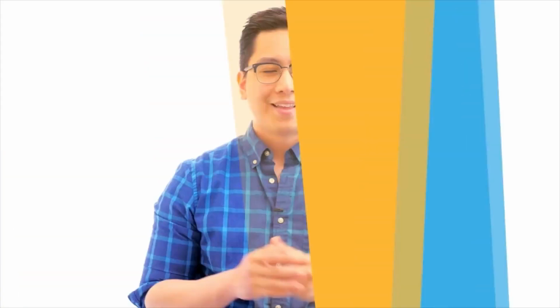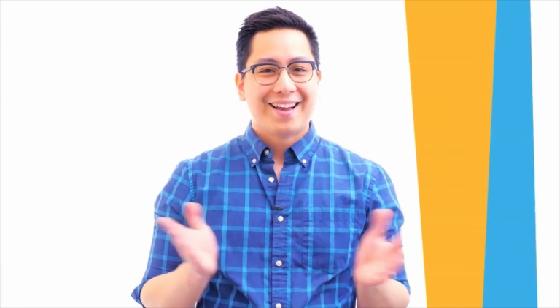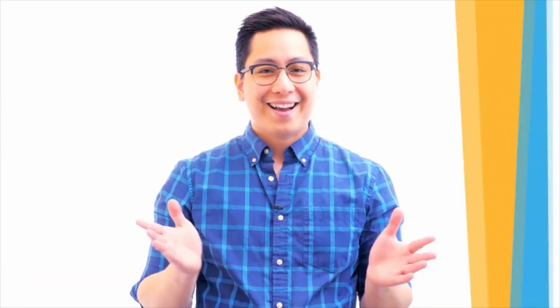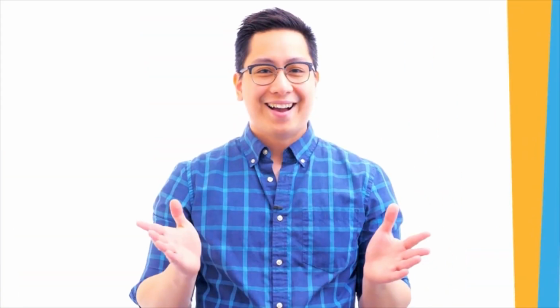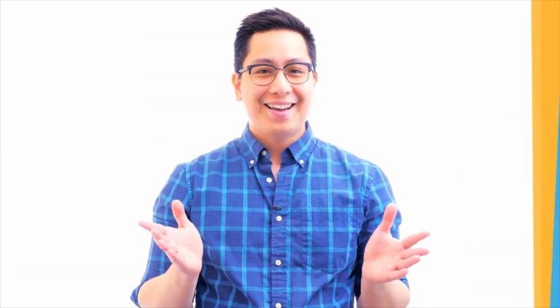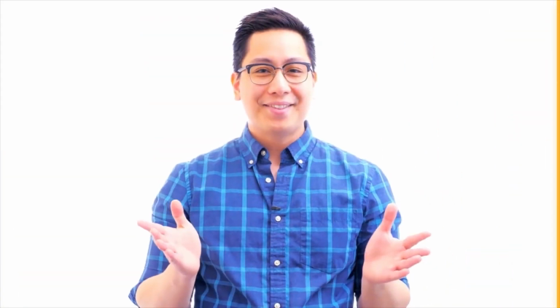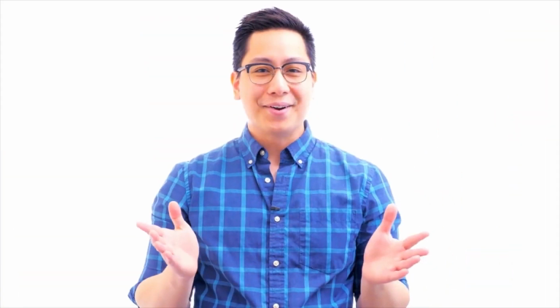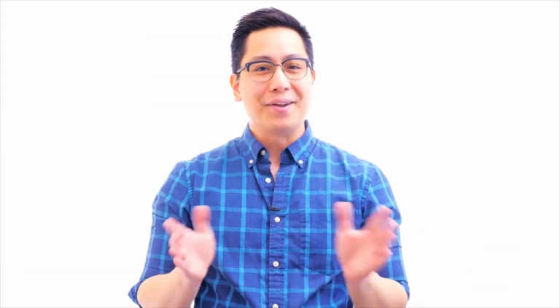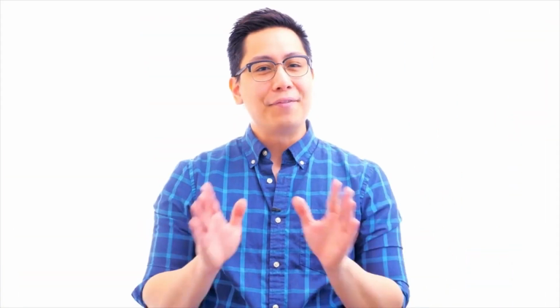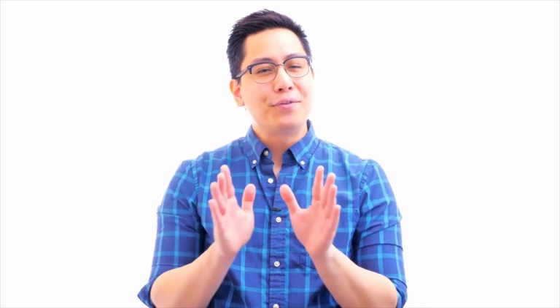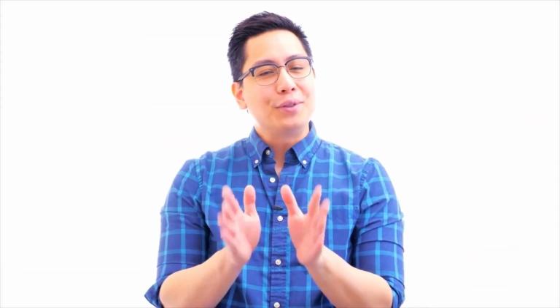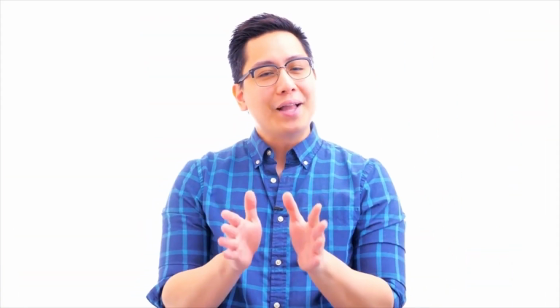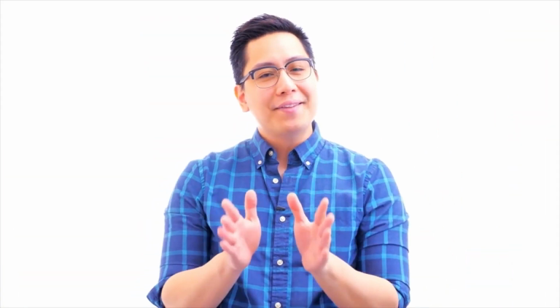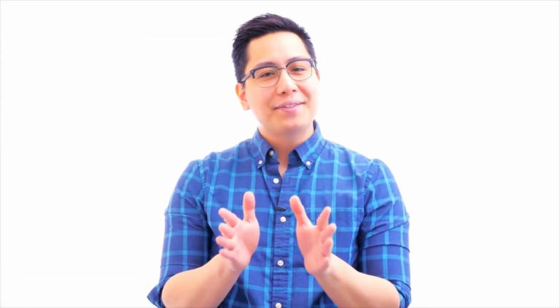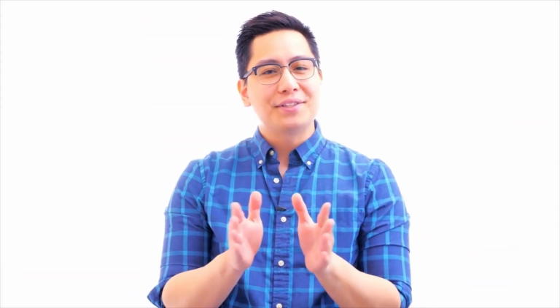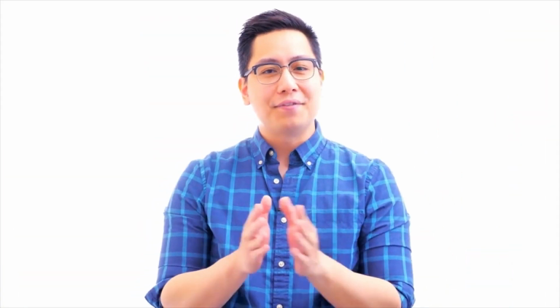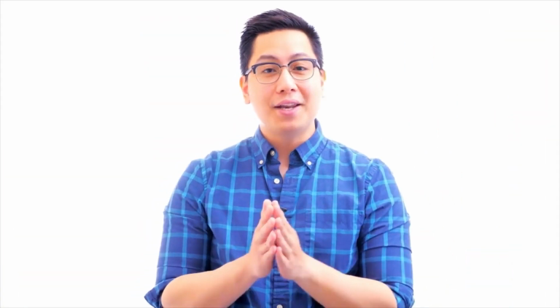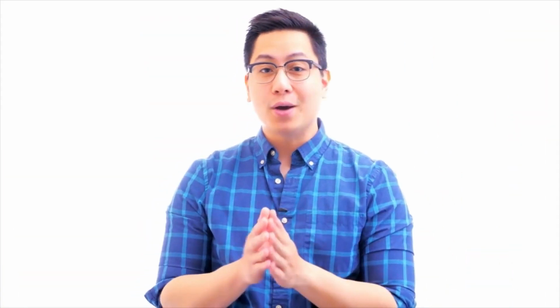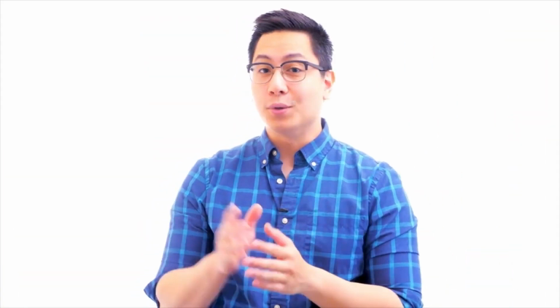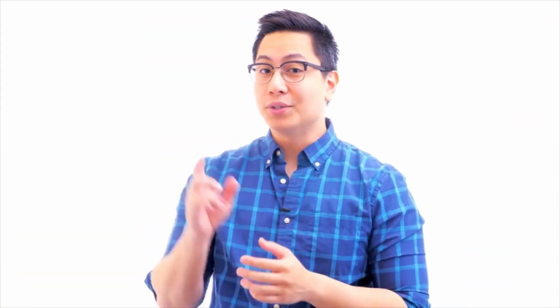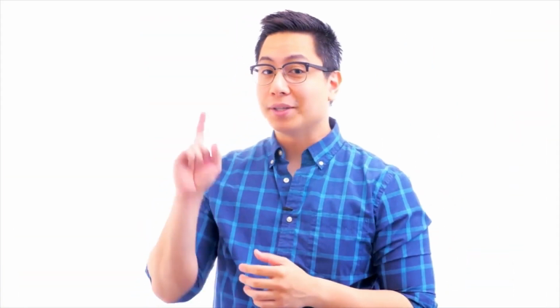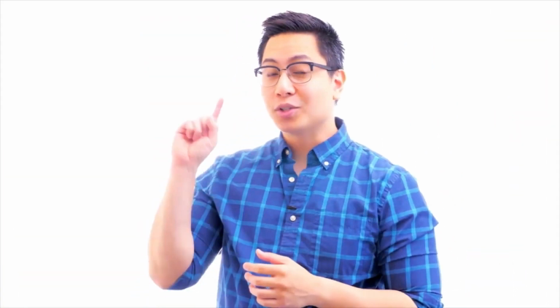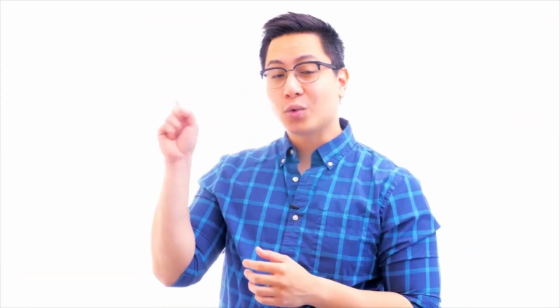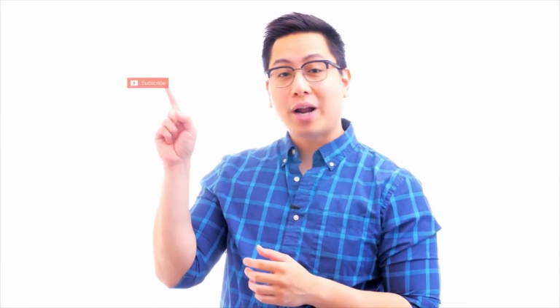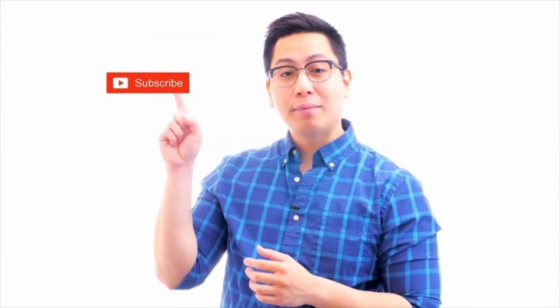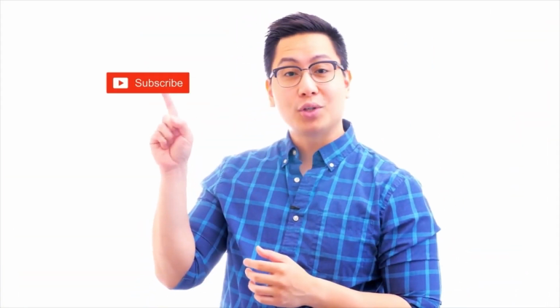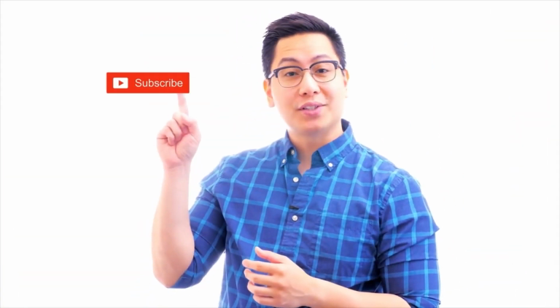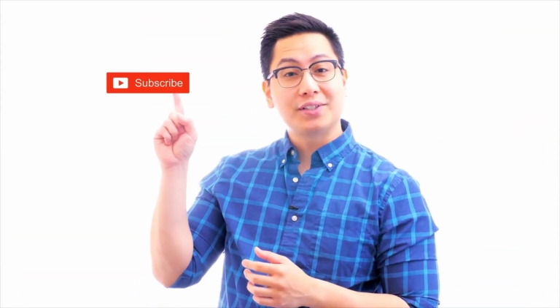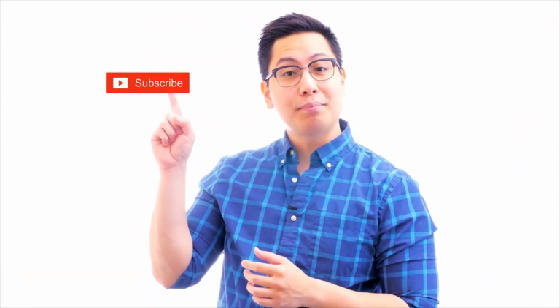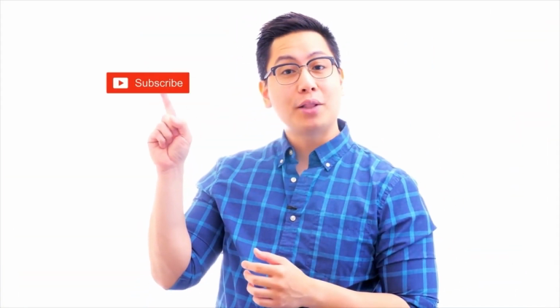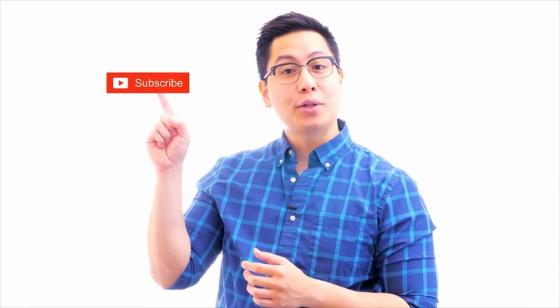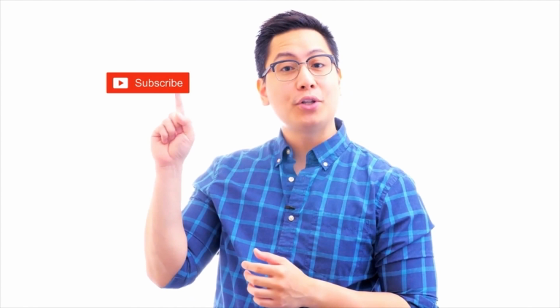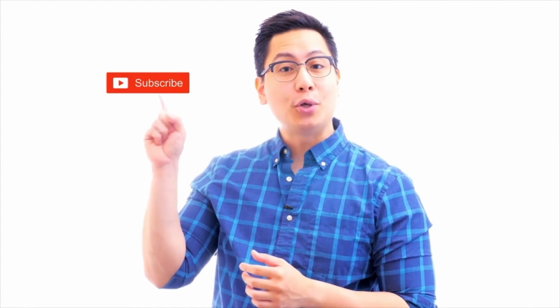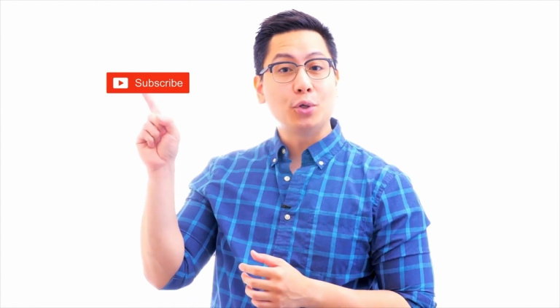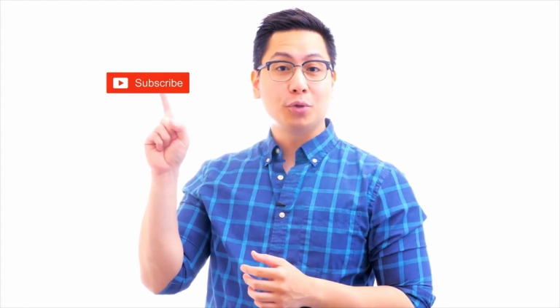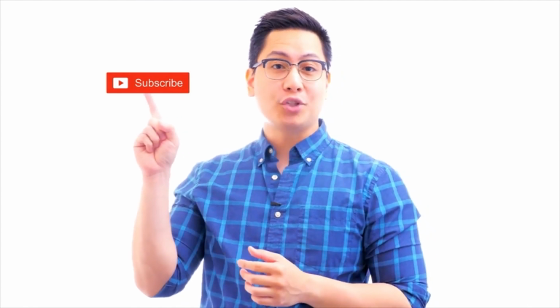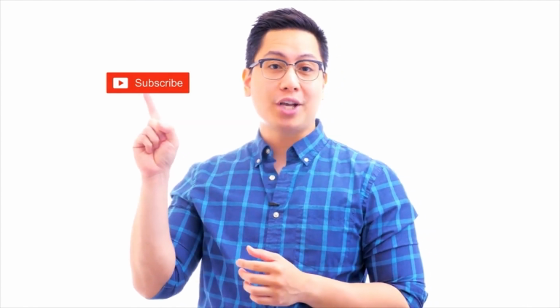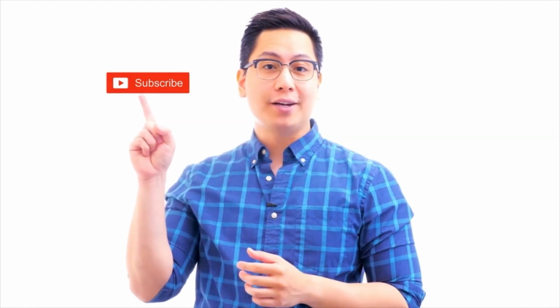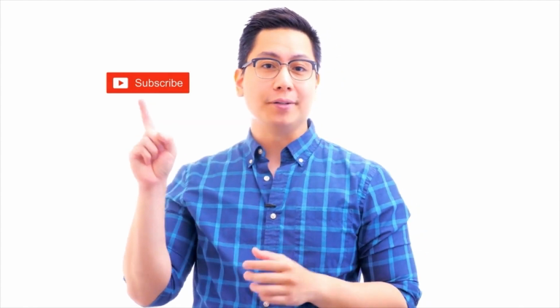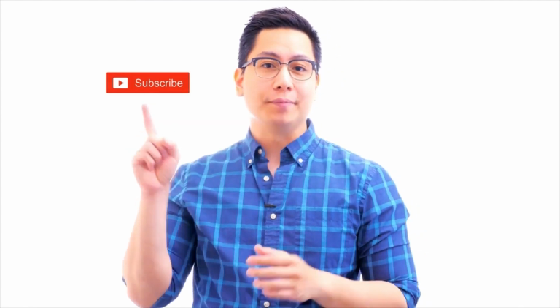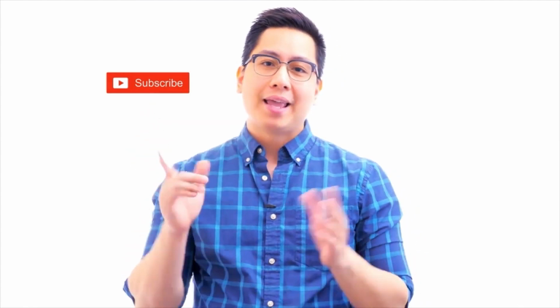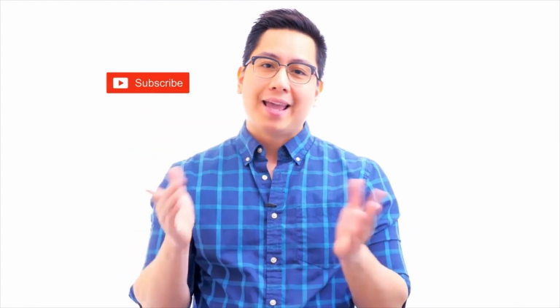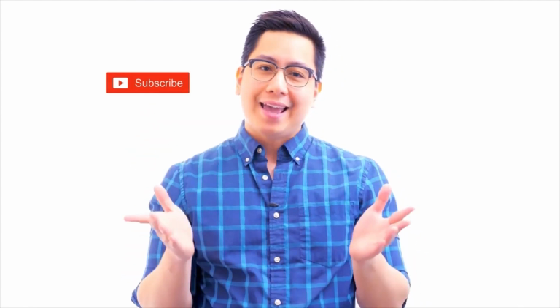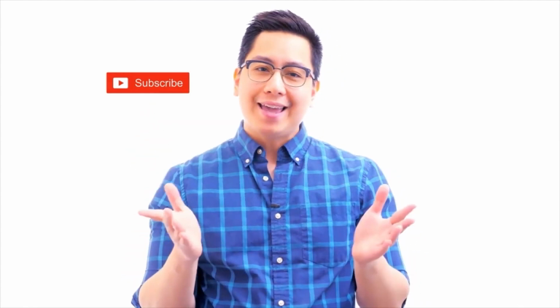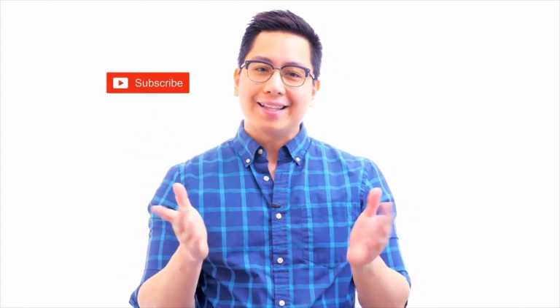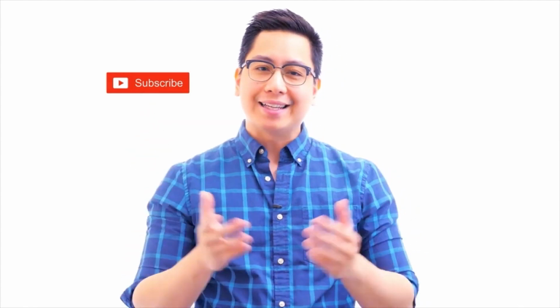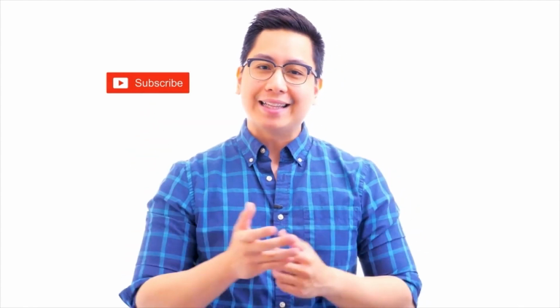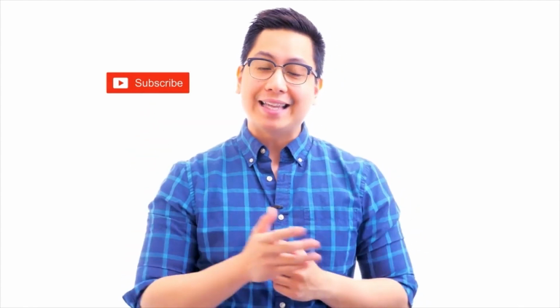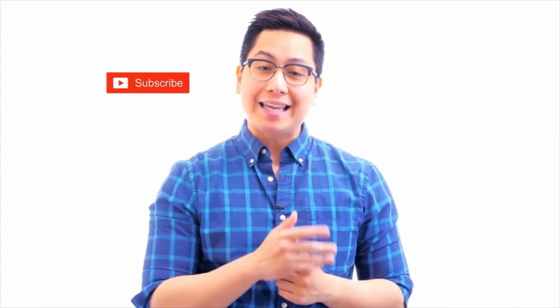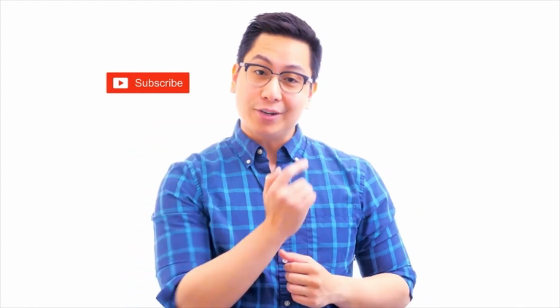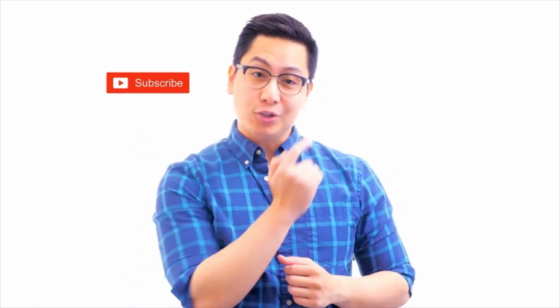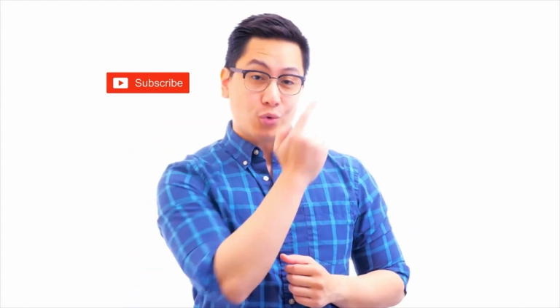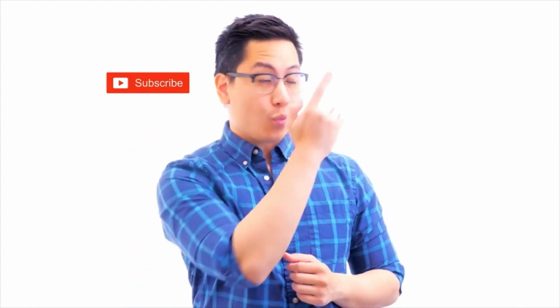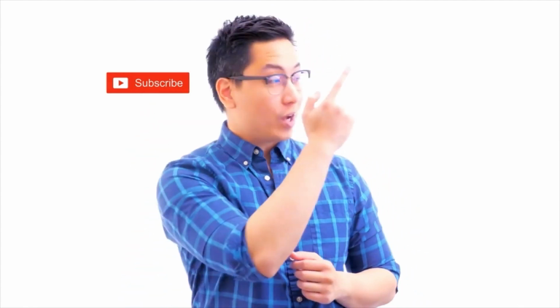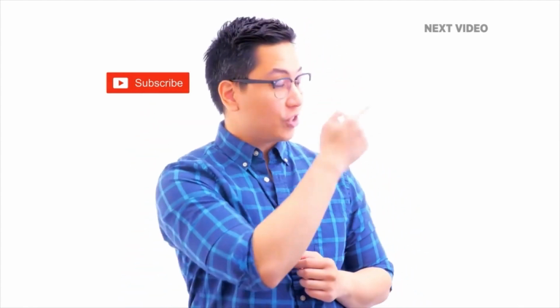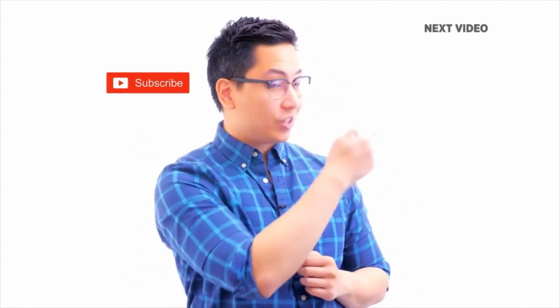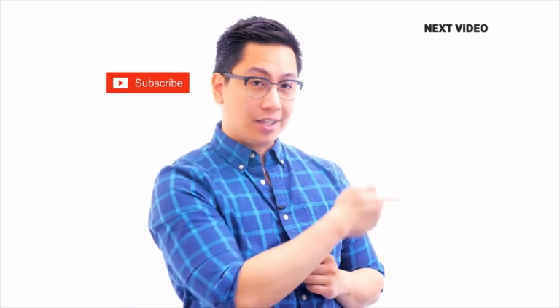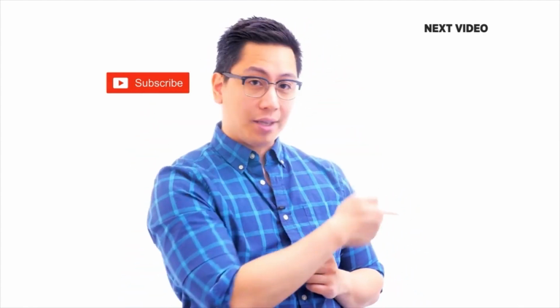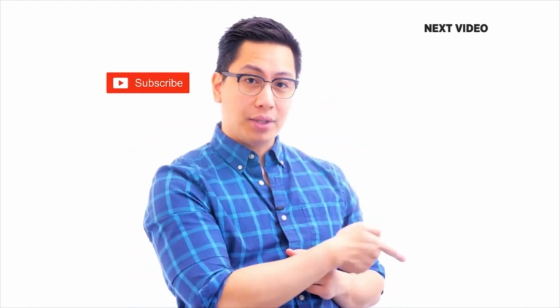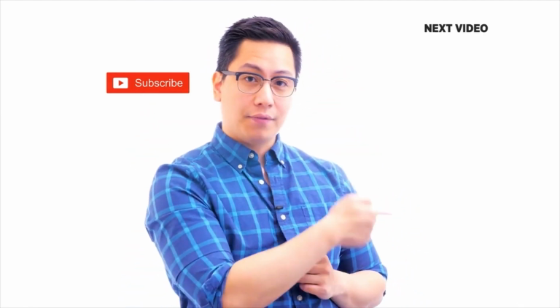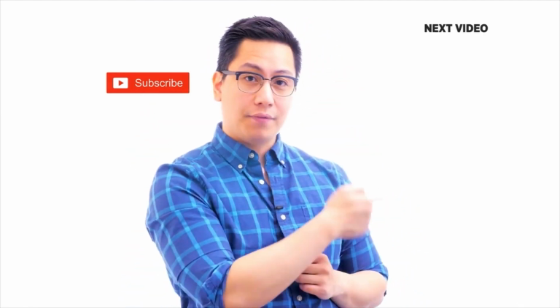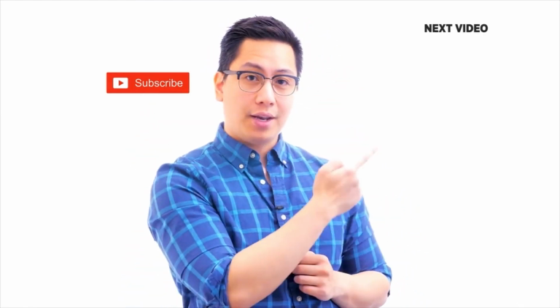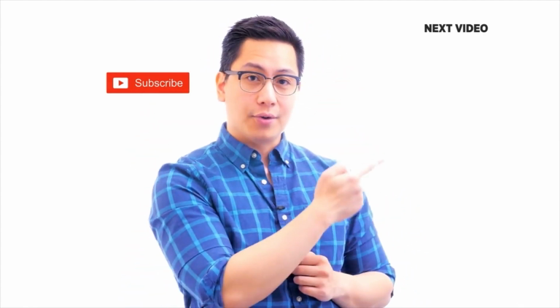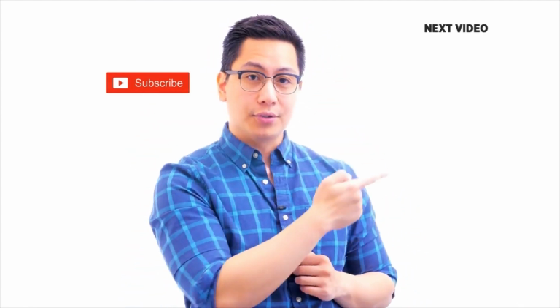Hi there! If you liked this video, subscribe to the Simply Learn YouTube channel and click here to watch similar videos.